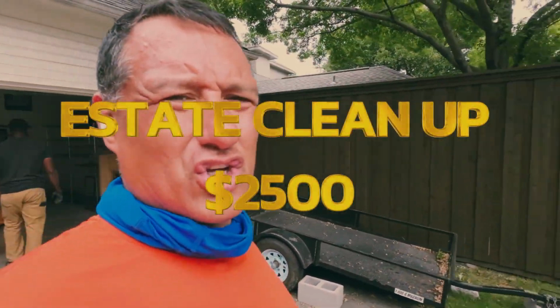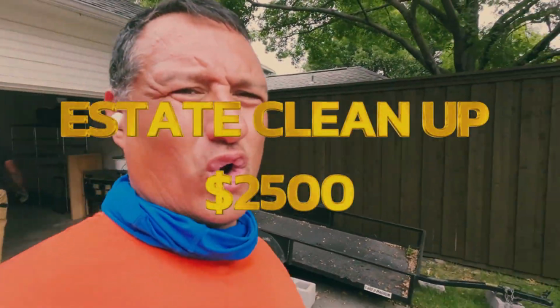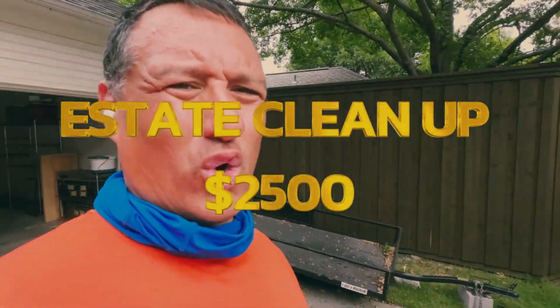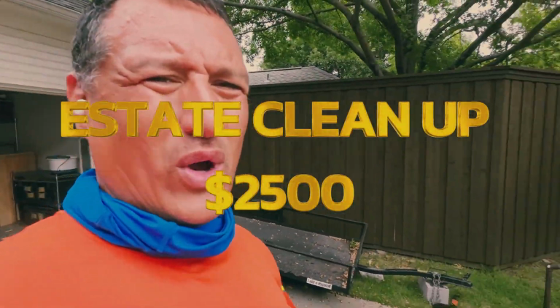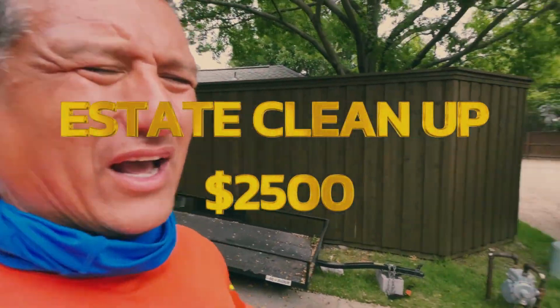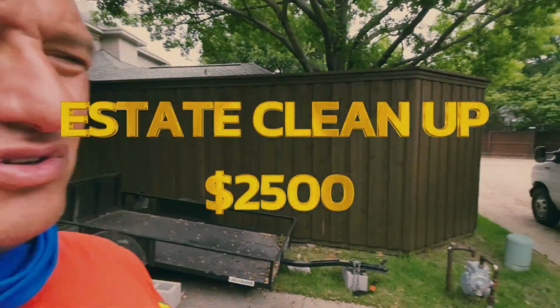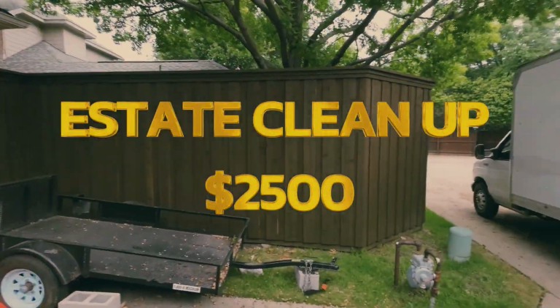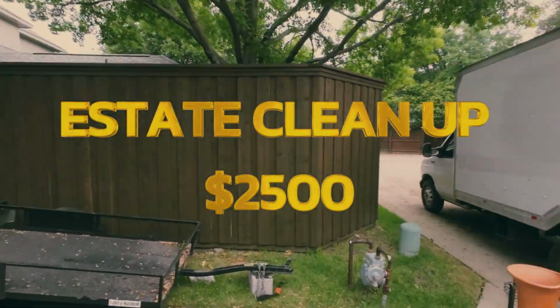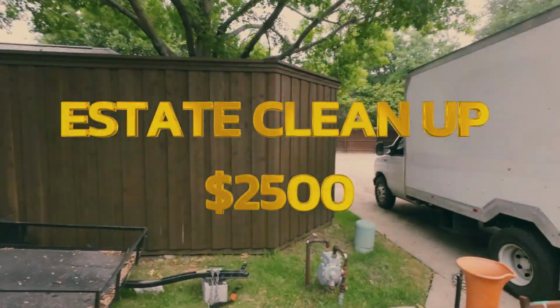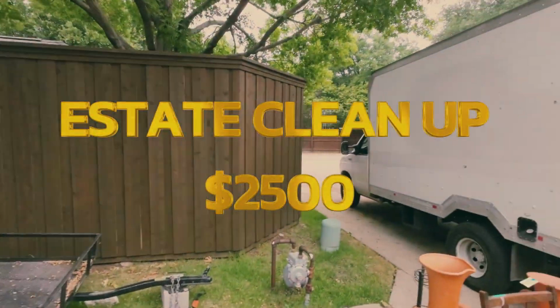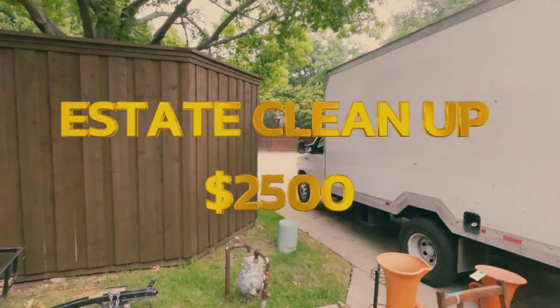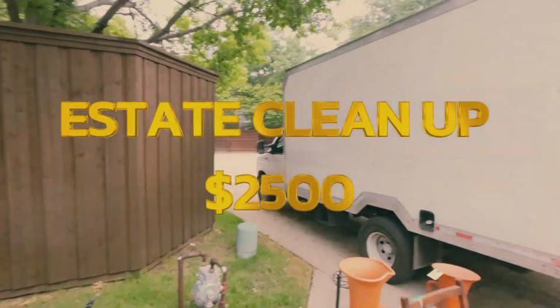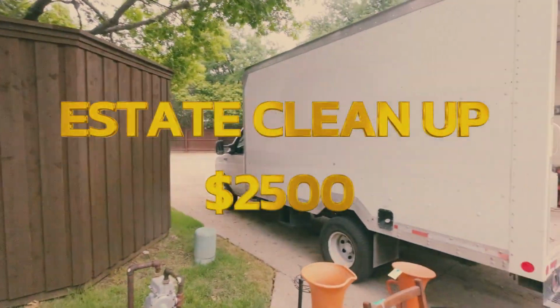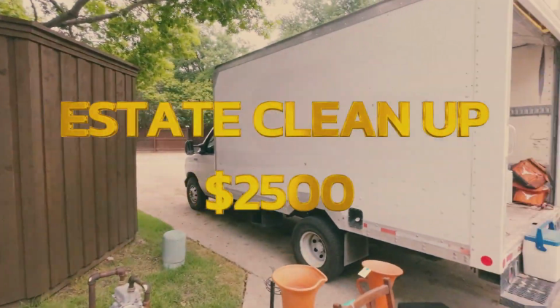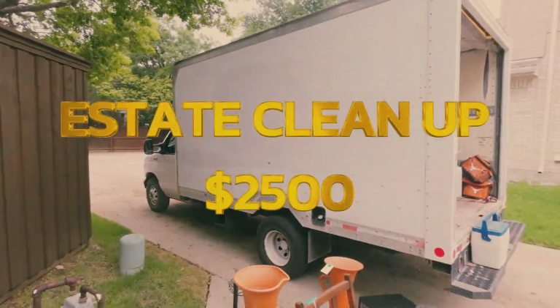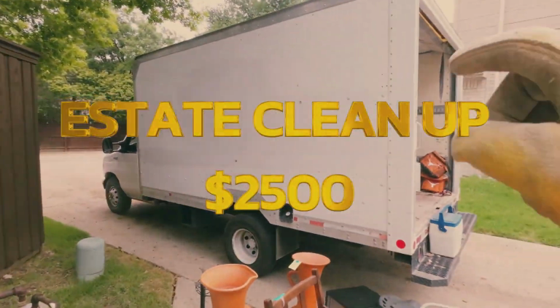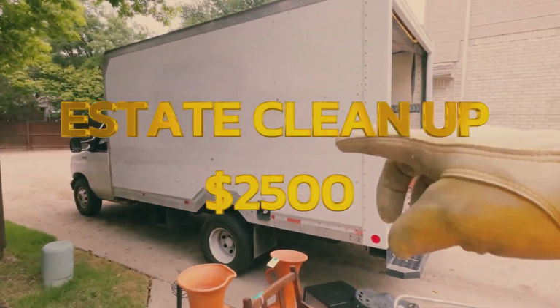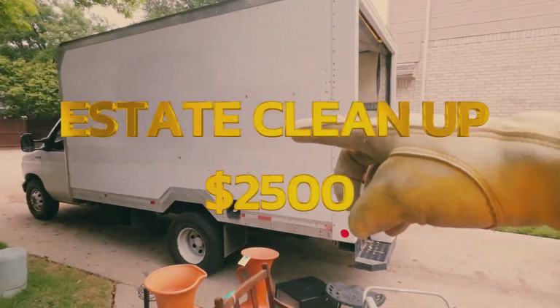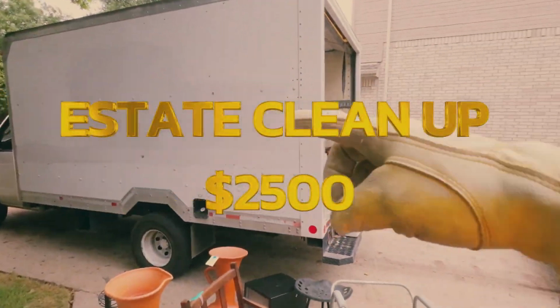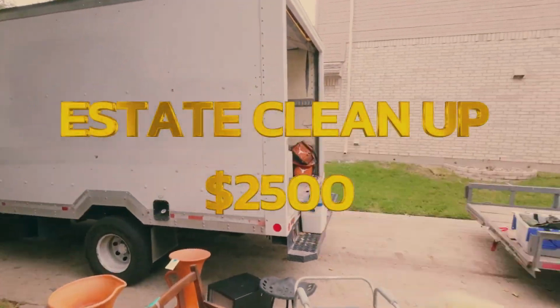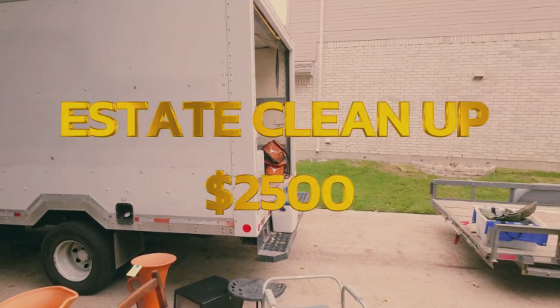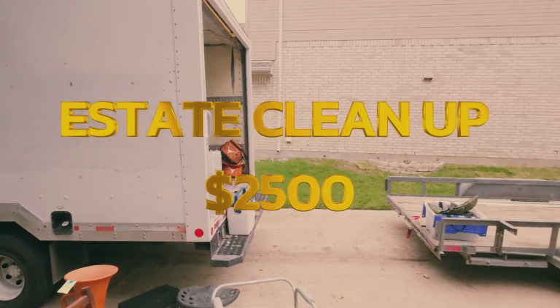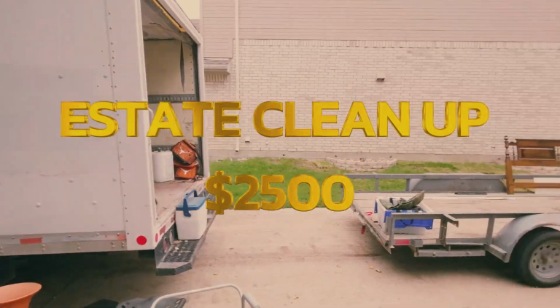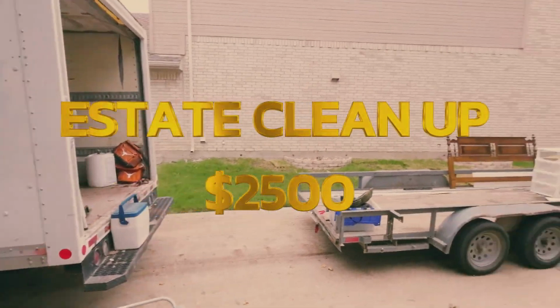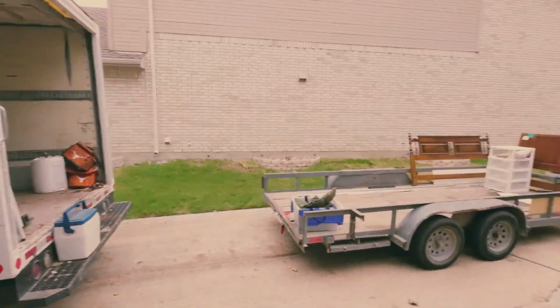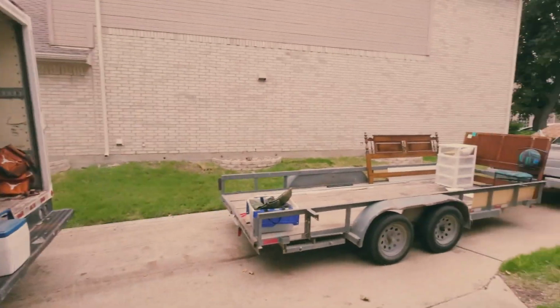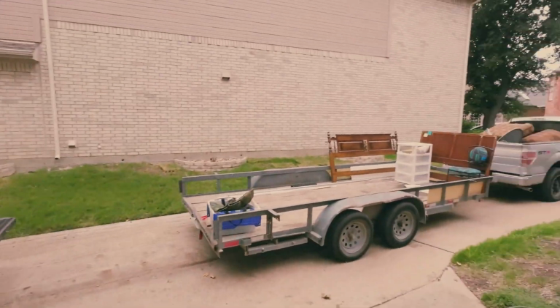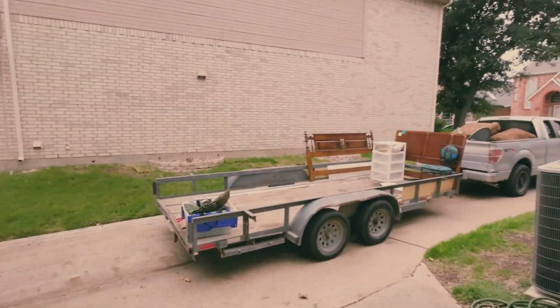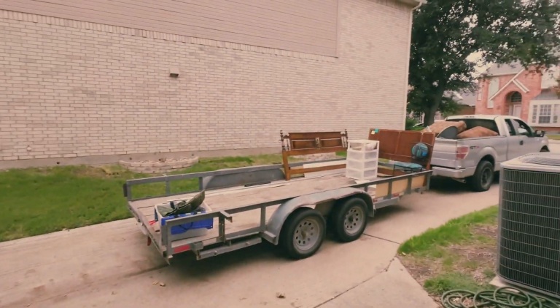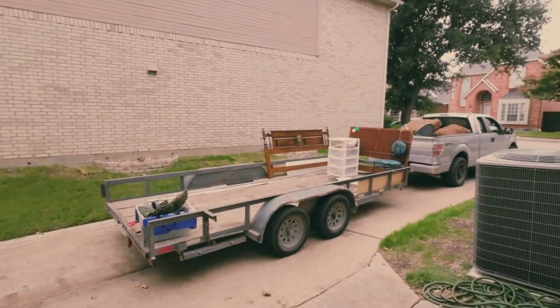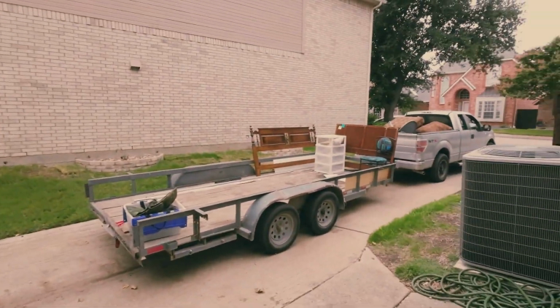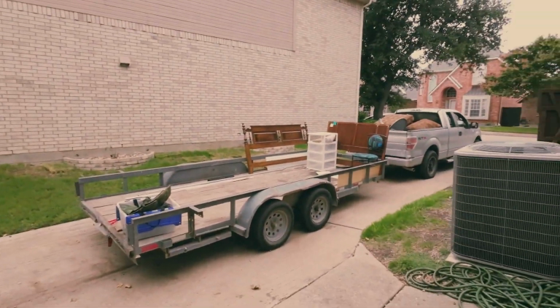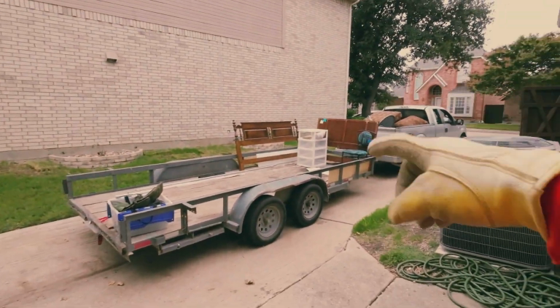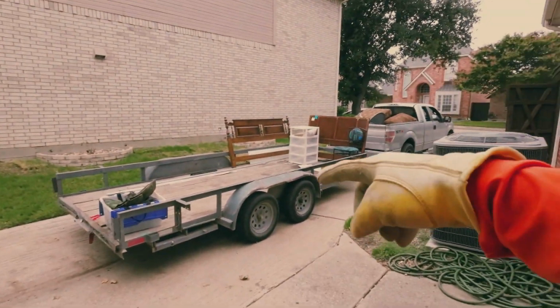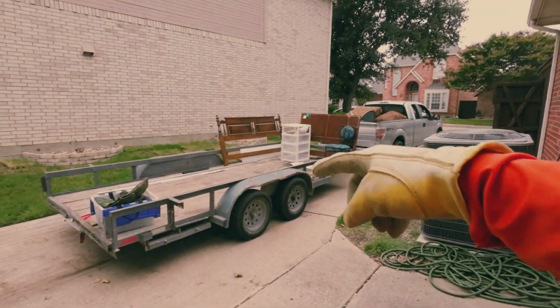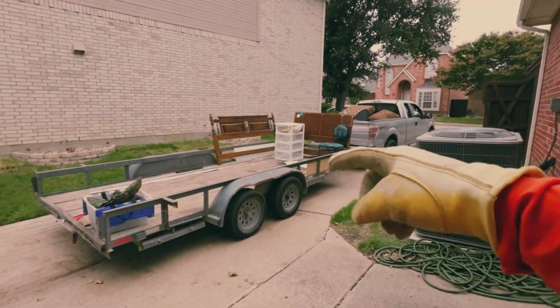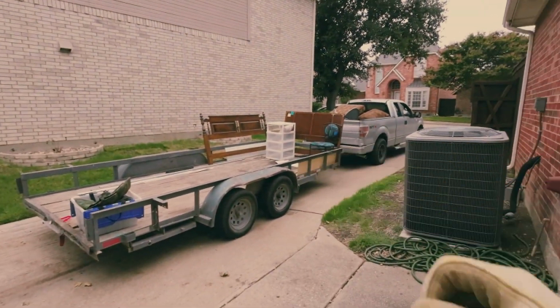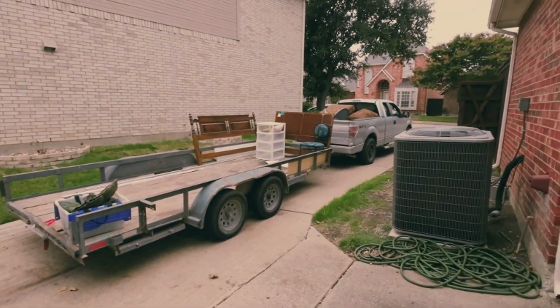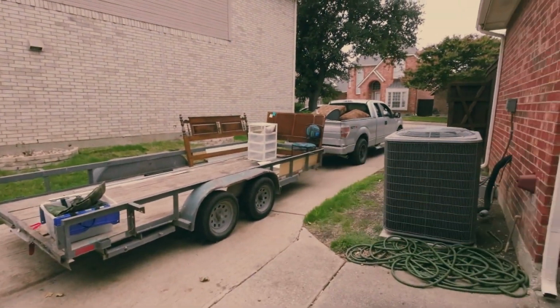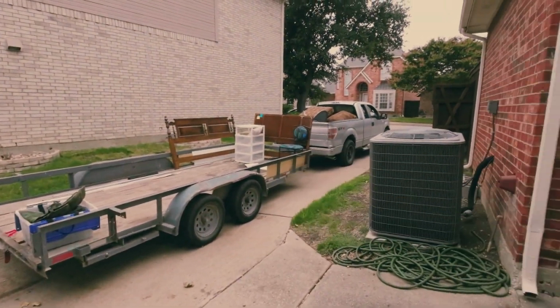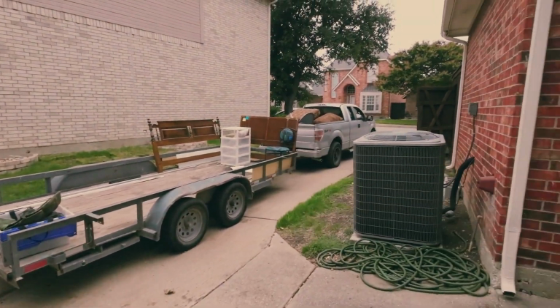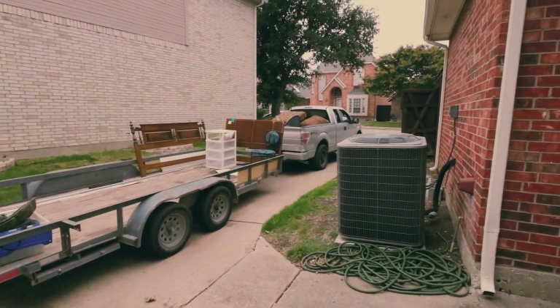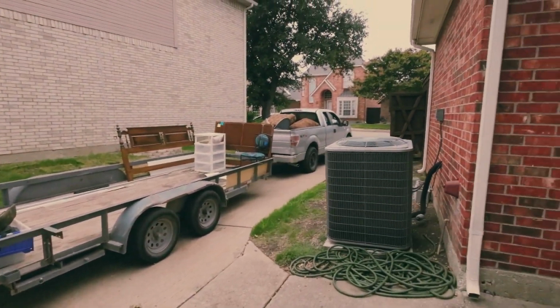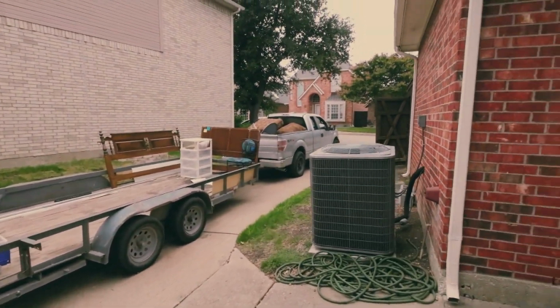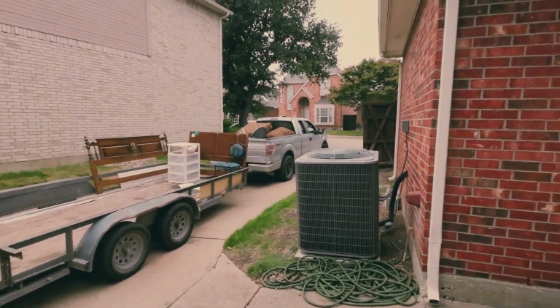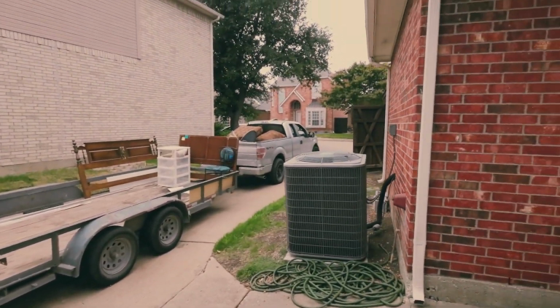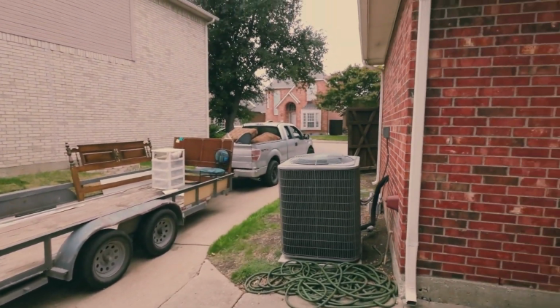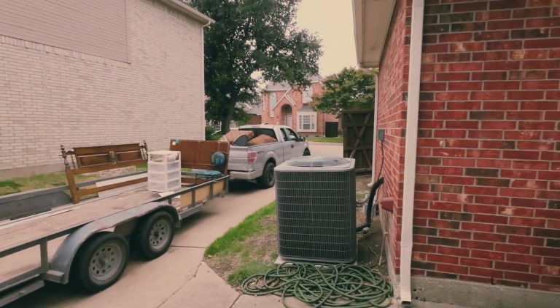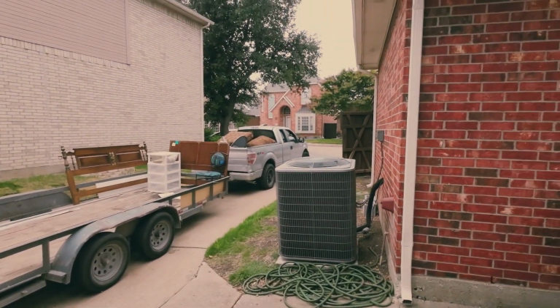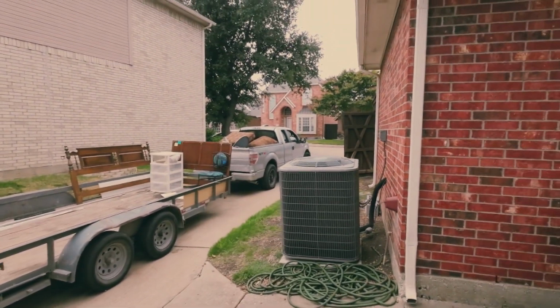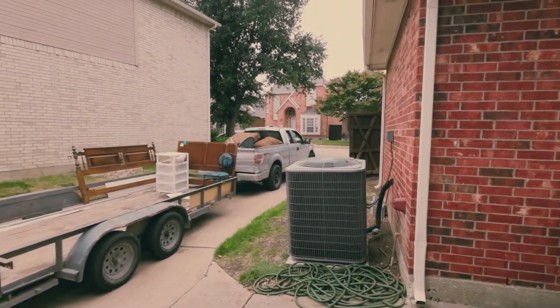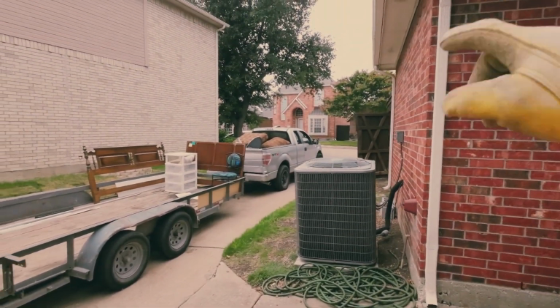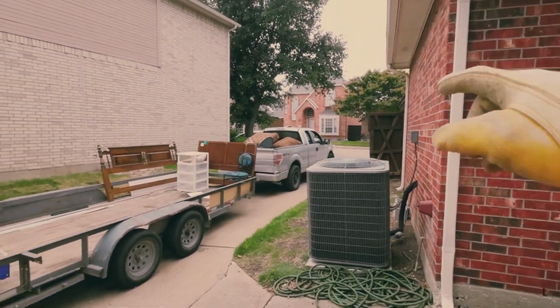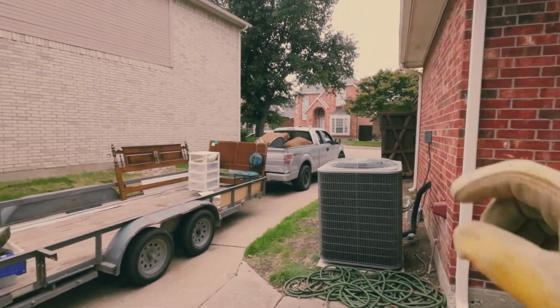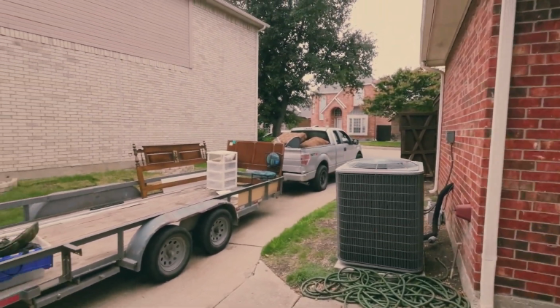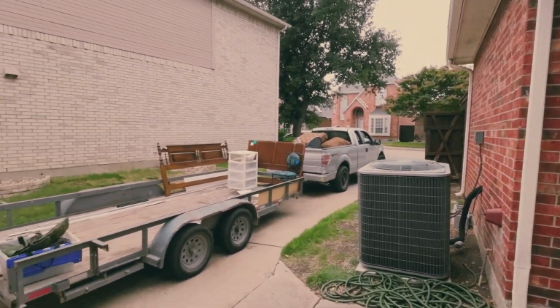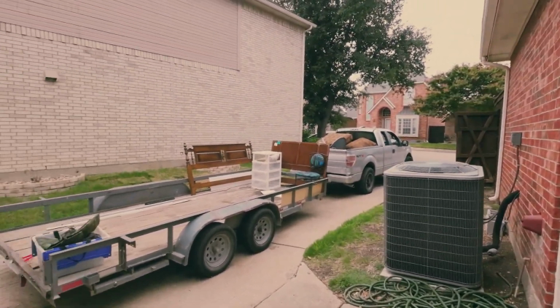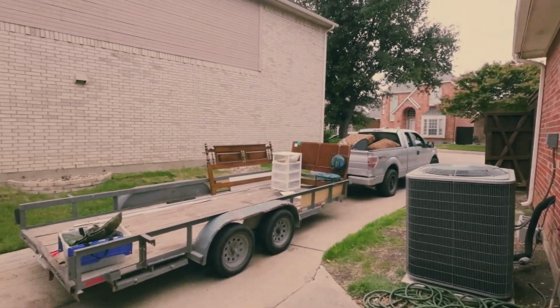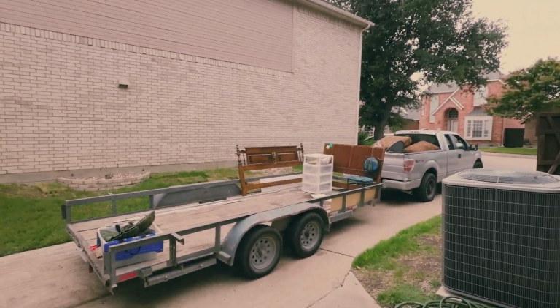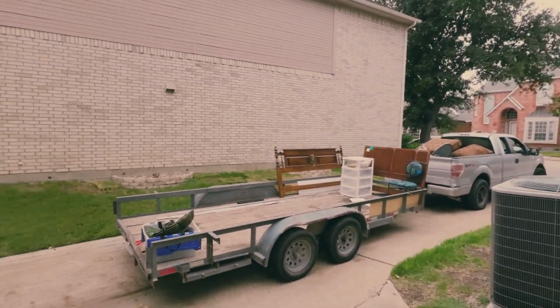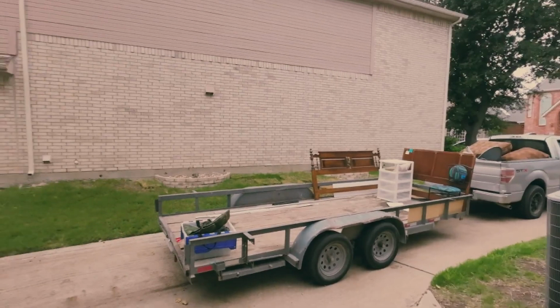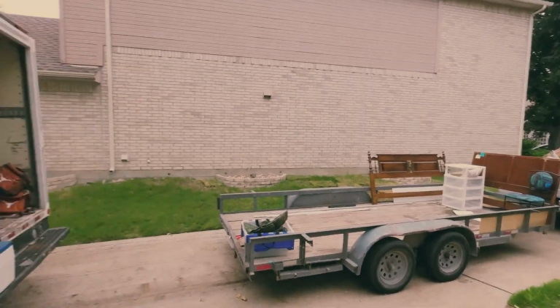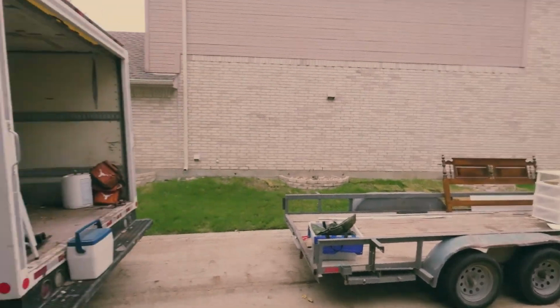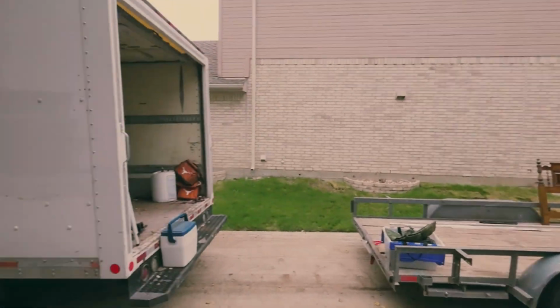Total house cleanout. We've got a trailer there — 16-foot flatbed — and another 16-footer.